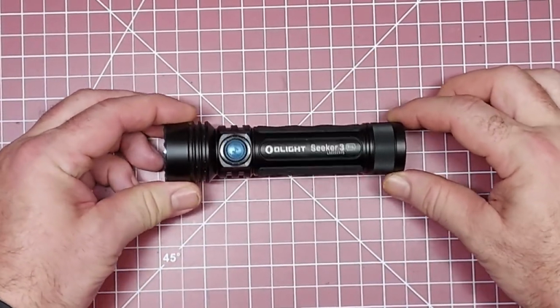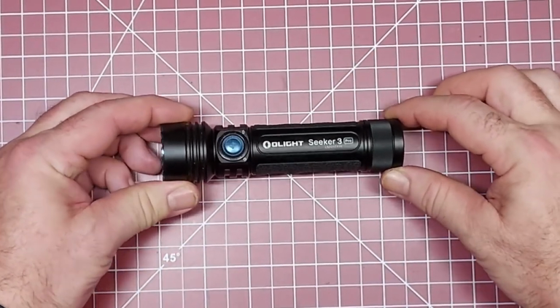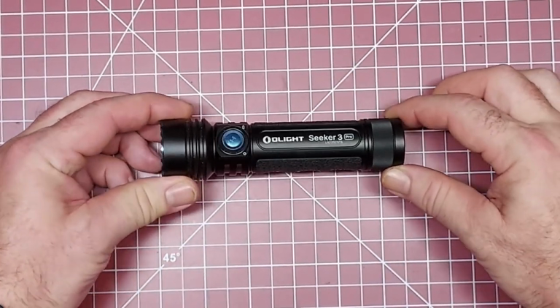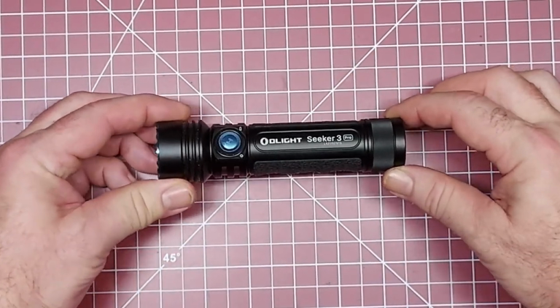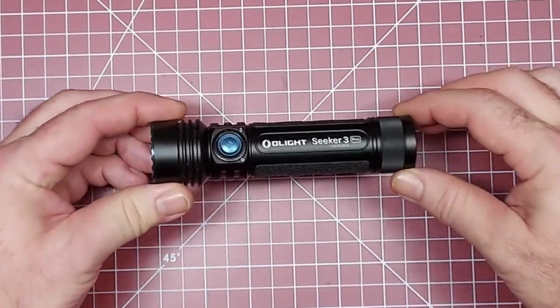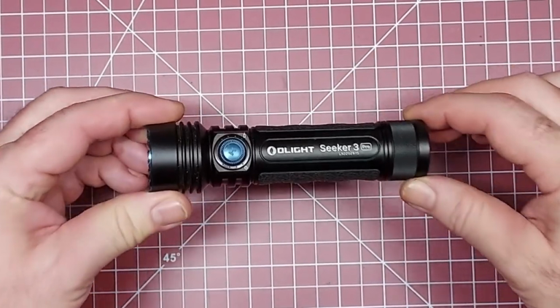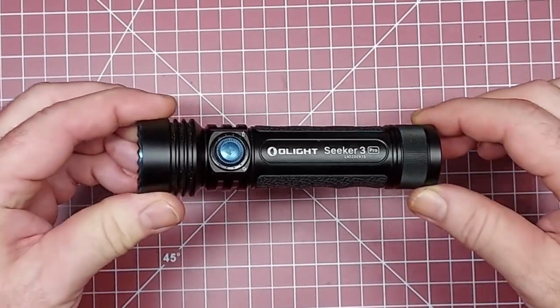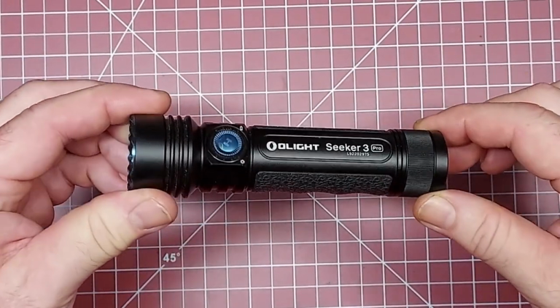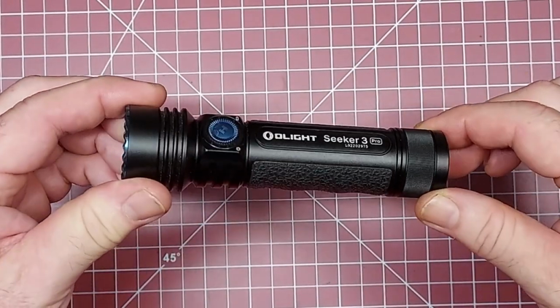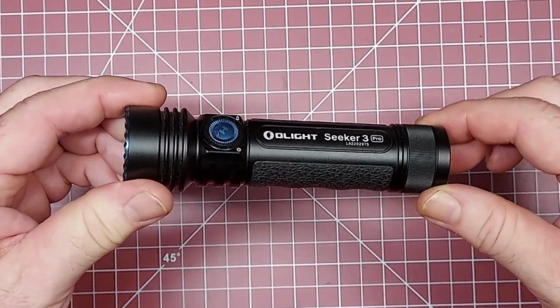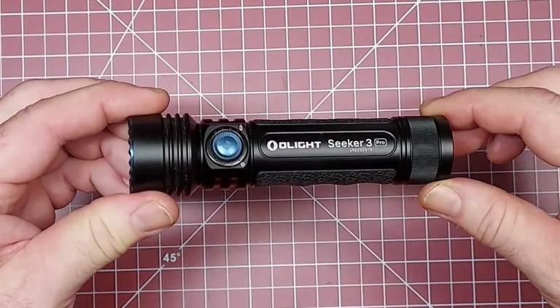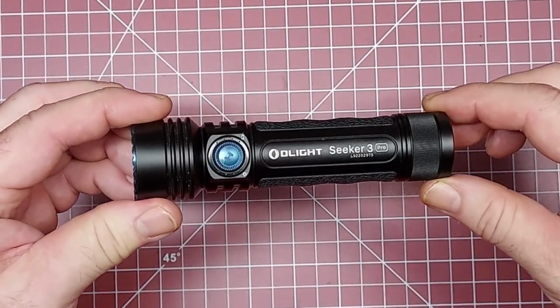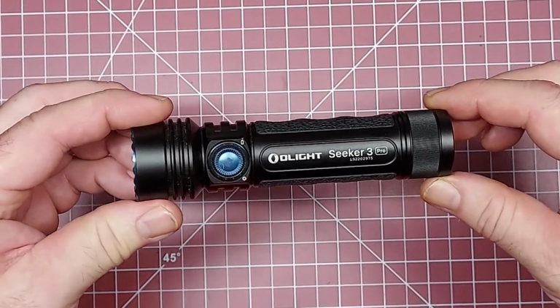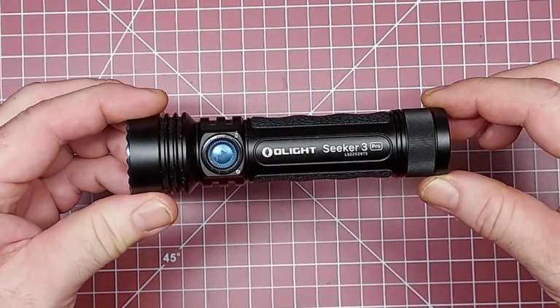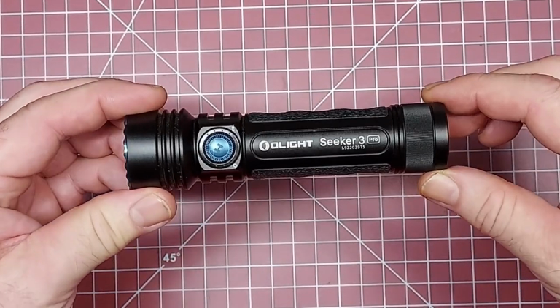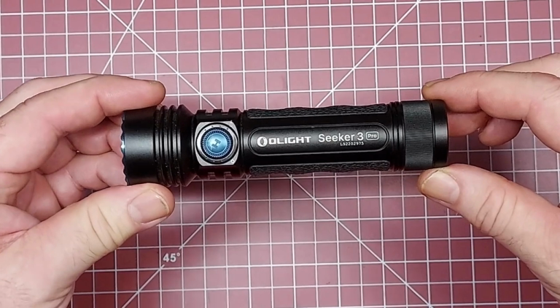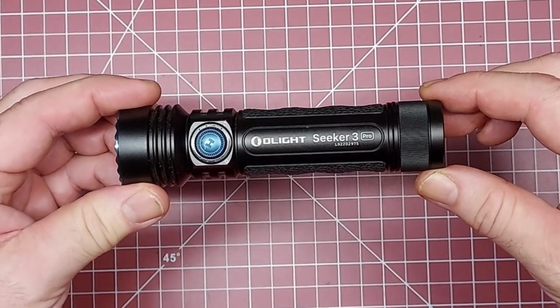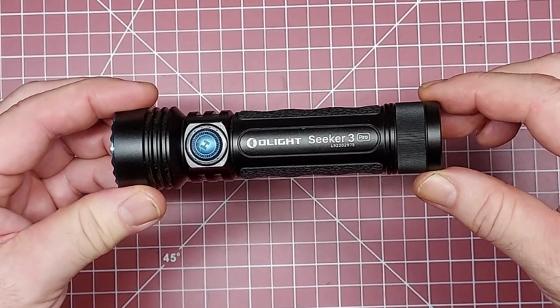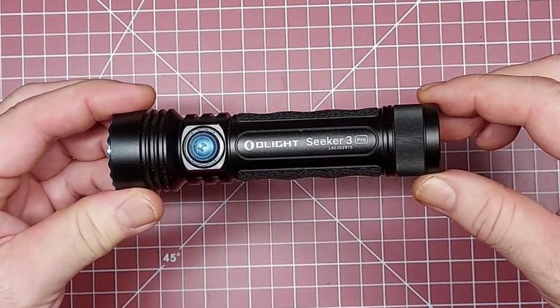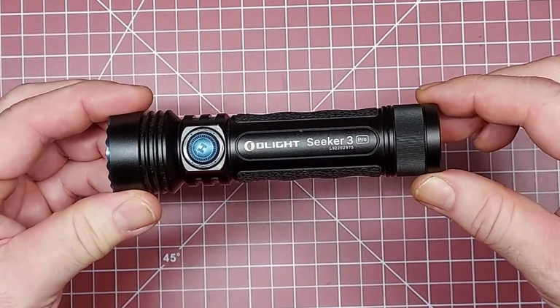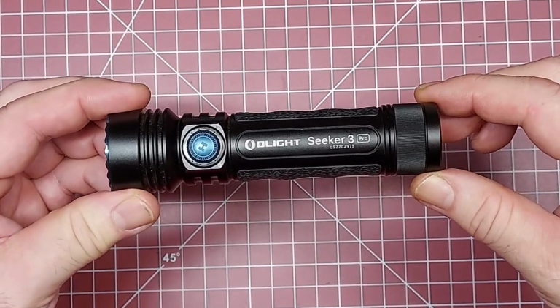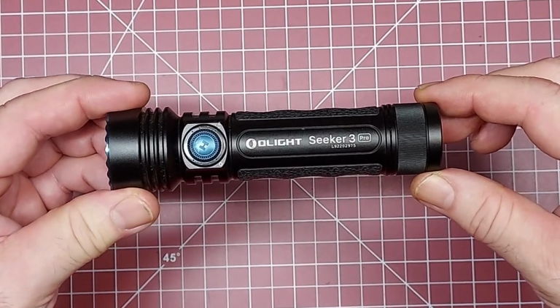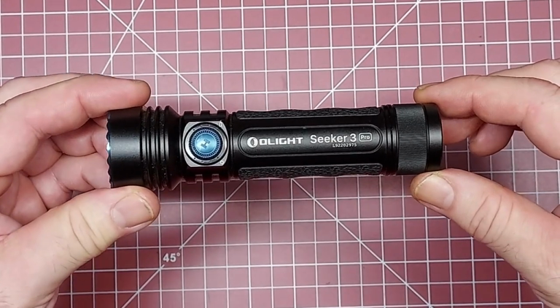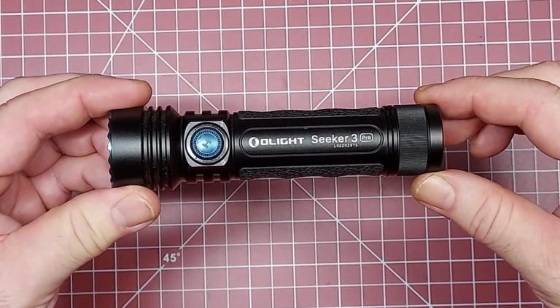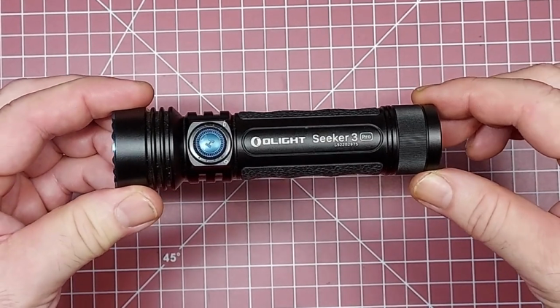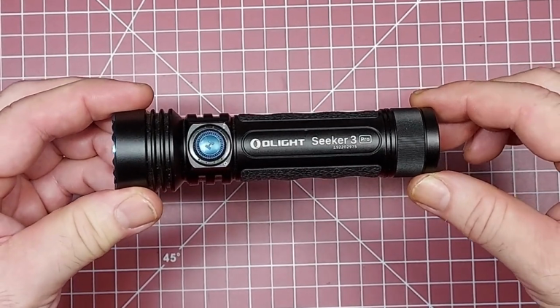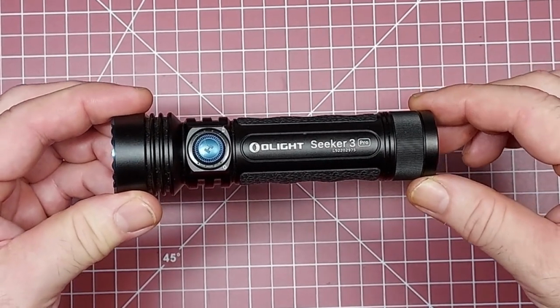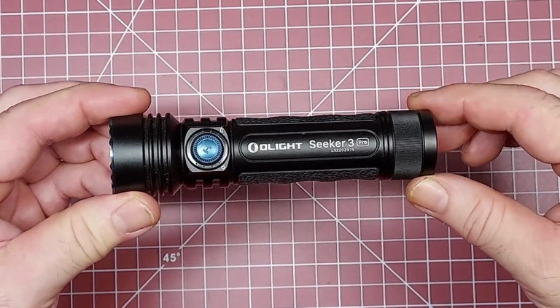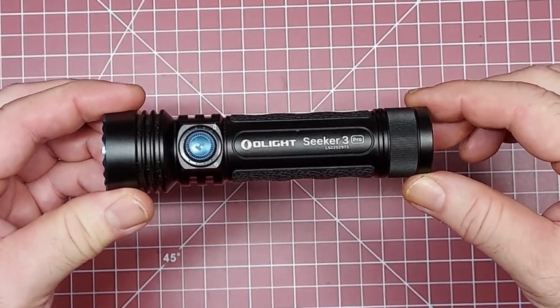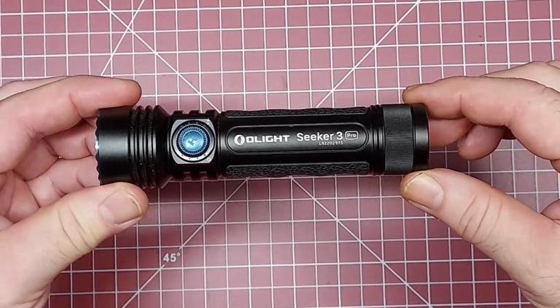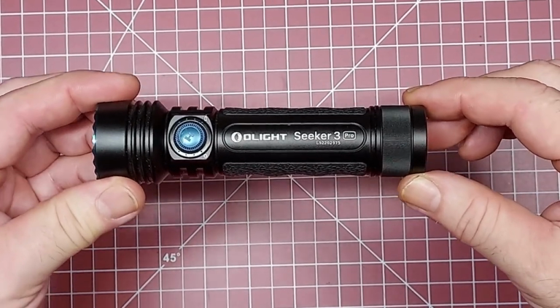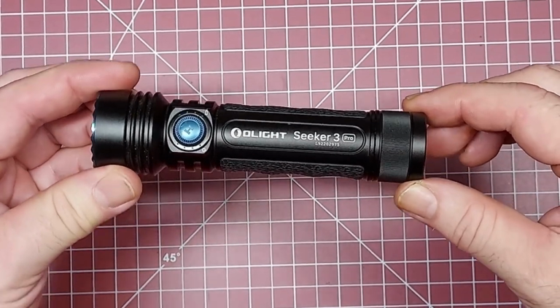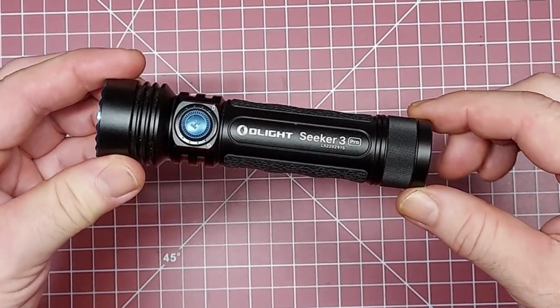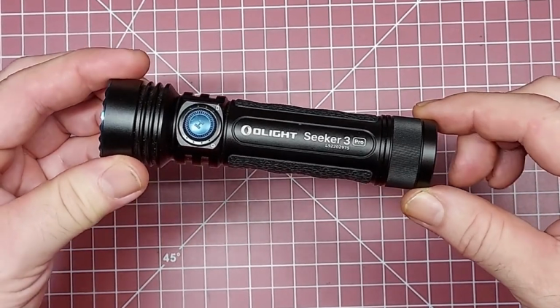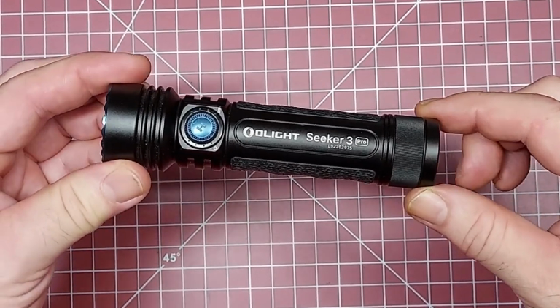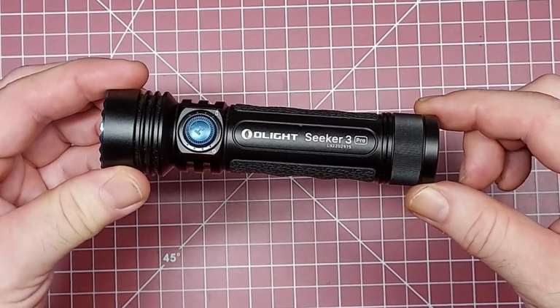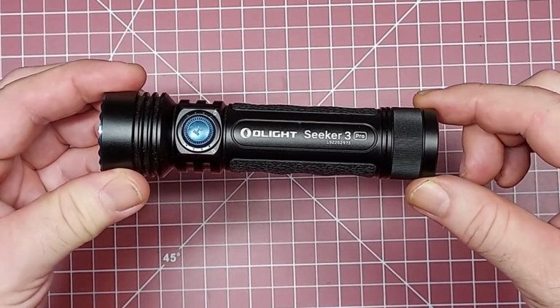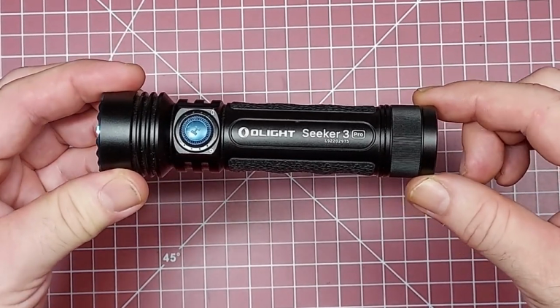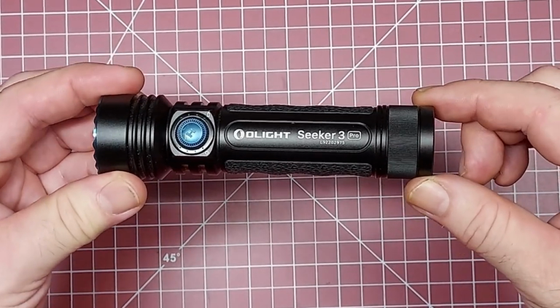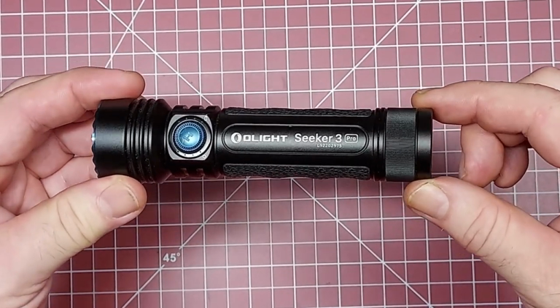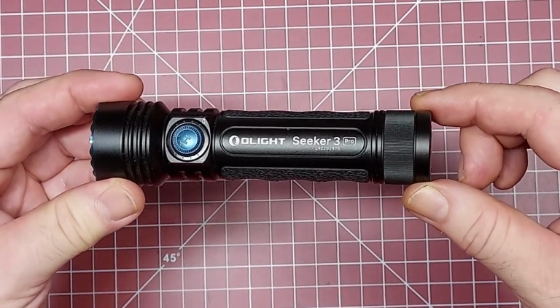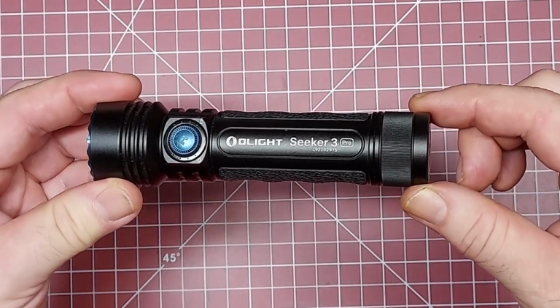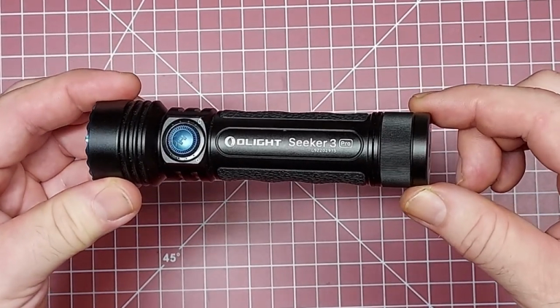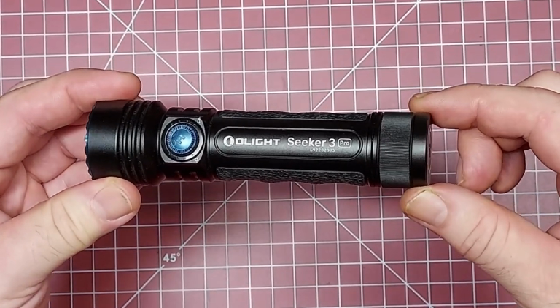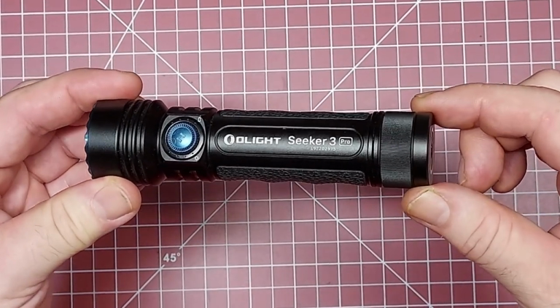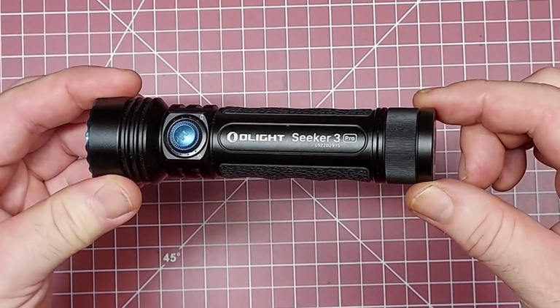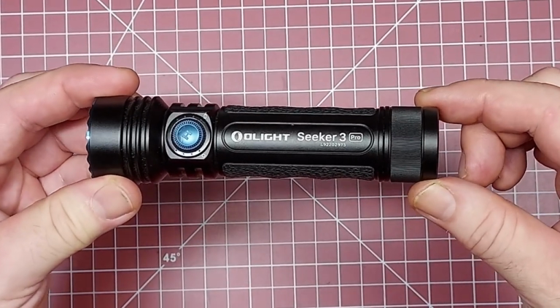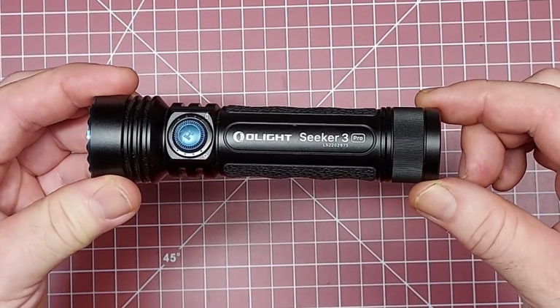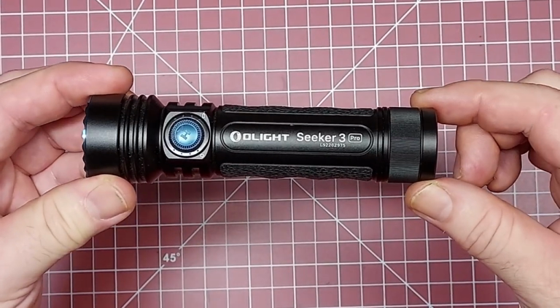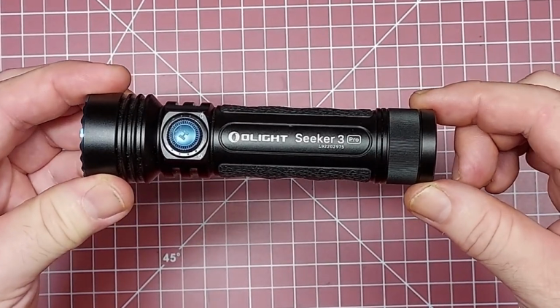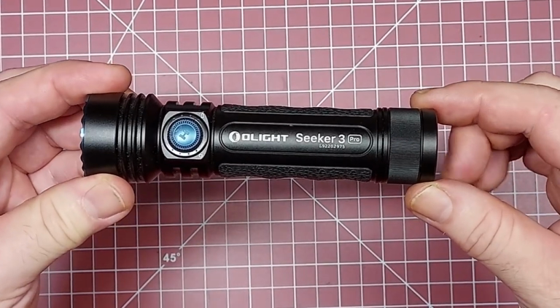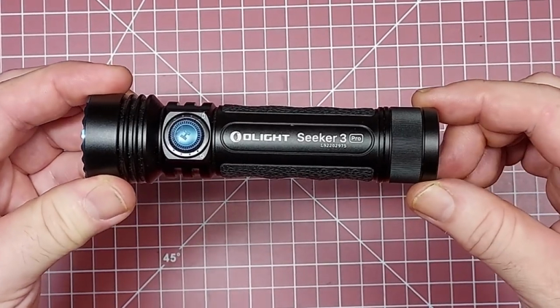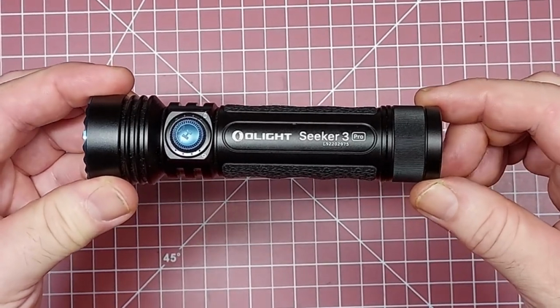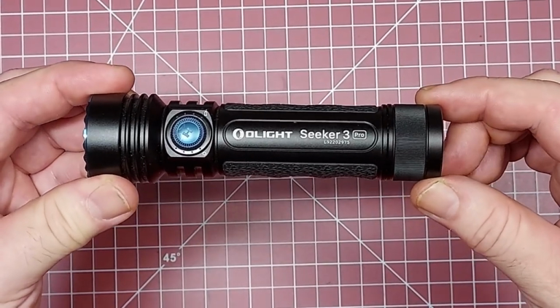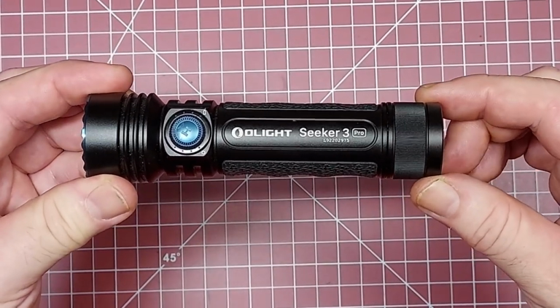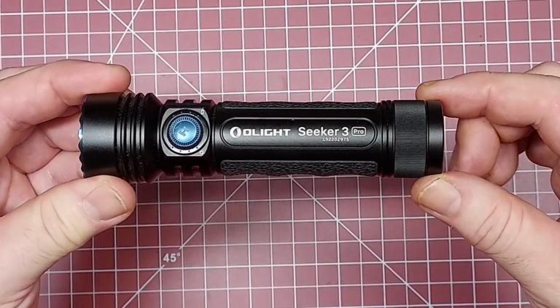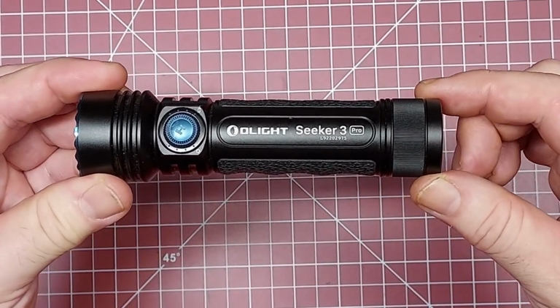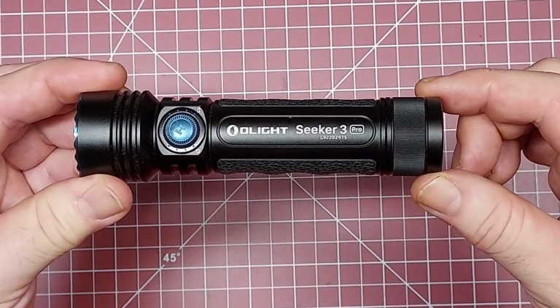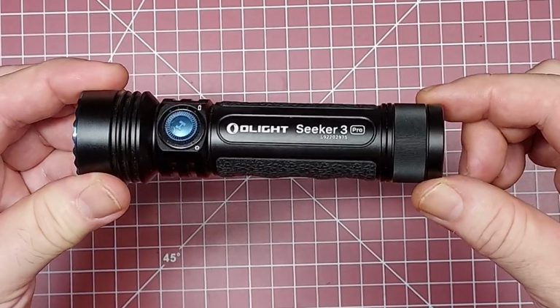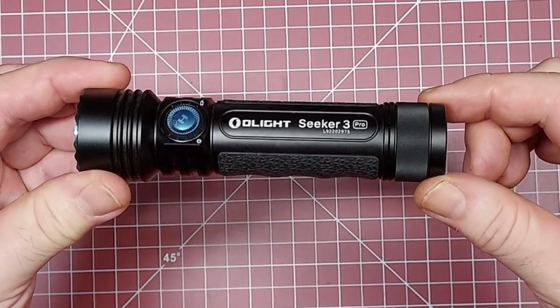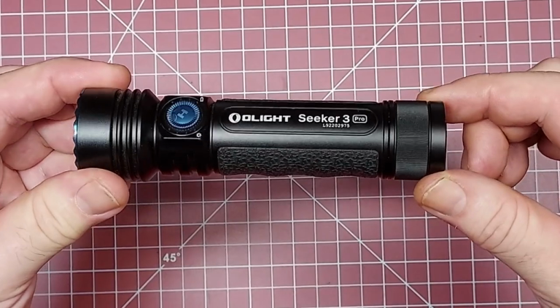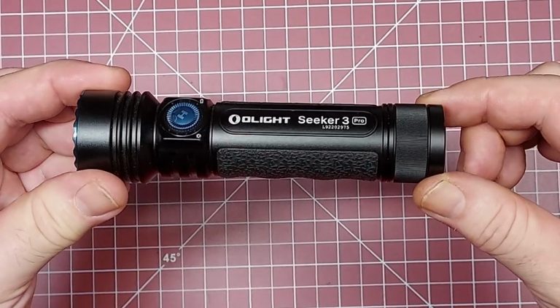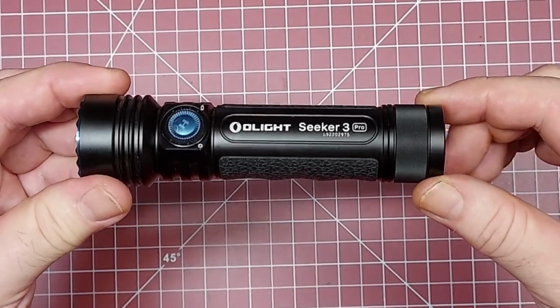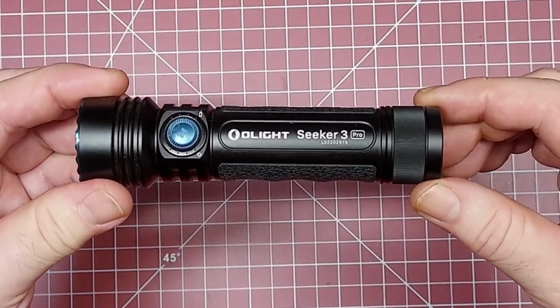Anyway, that's just a real quick little video on how to turn on and off the Olight Seeker 3 Pro.